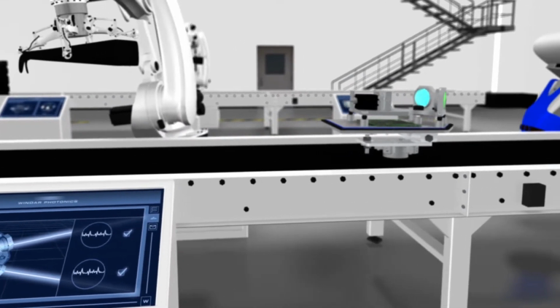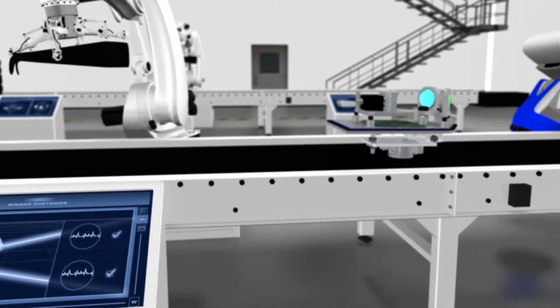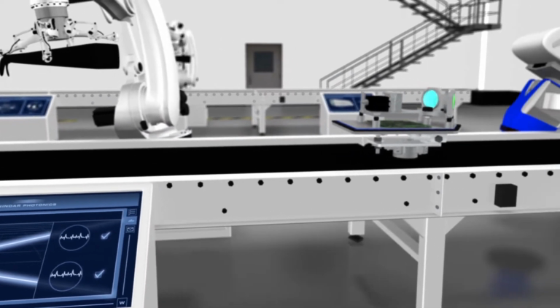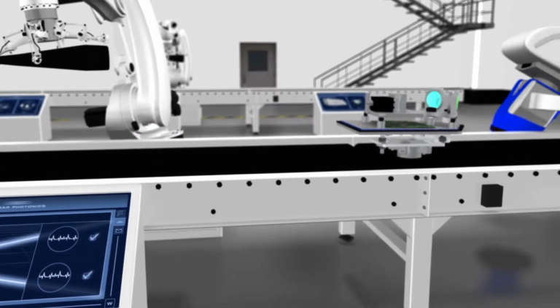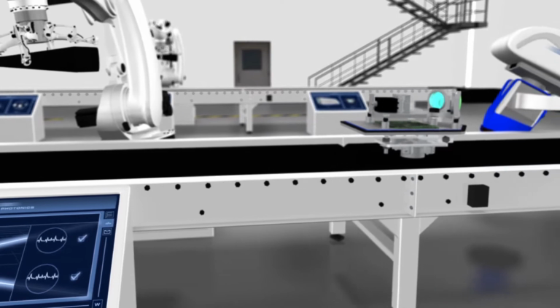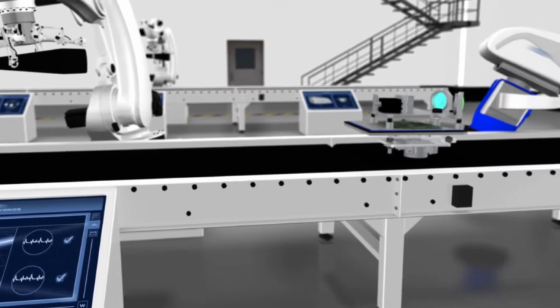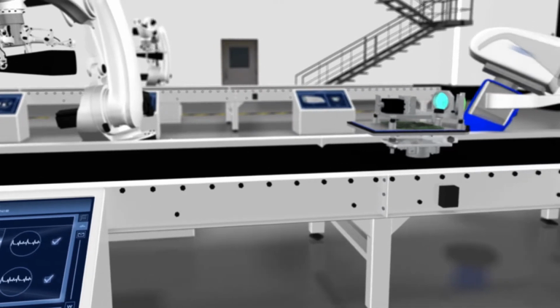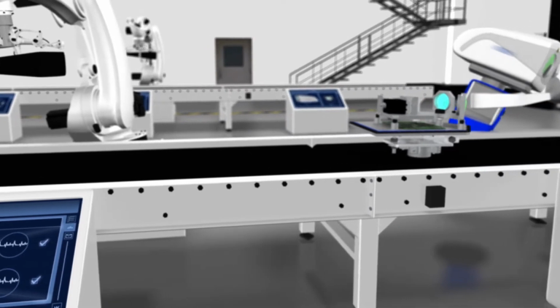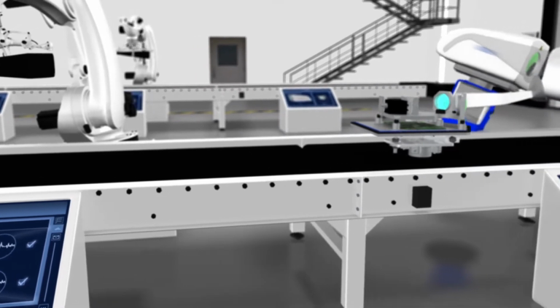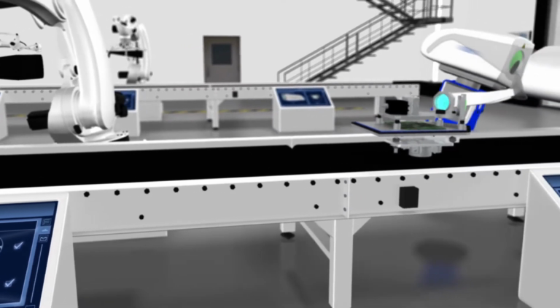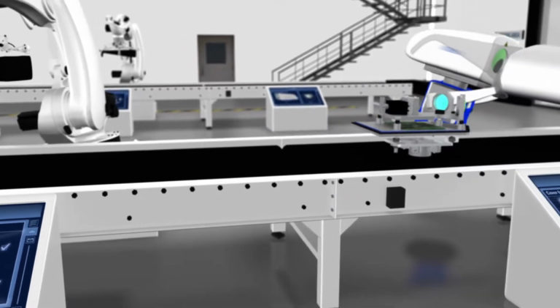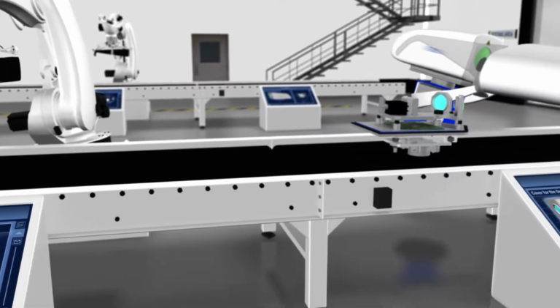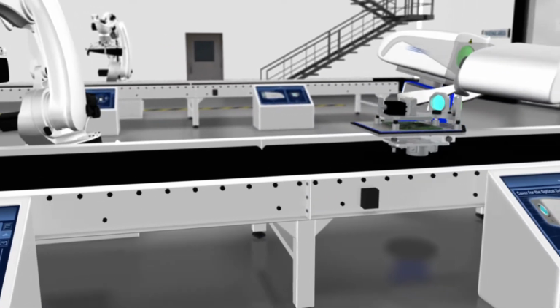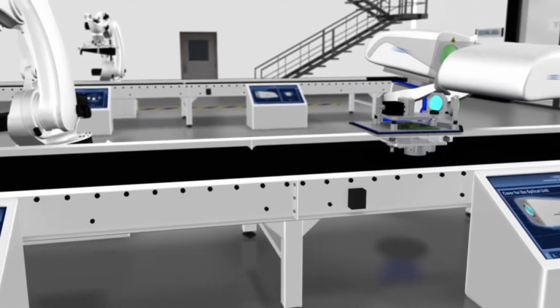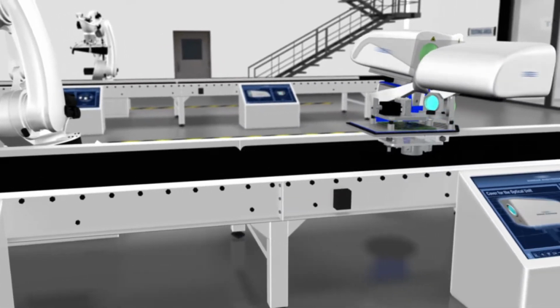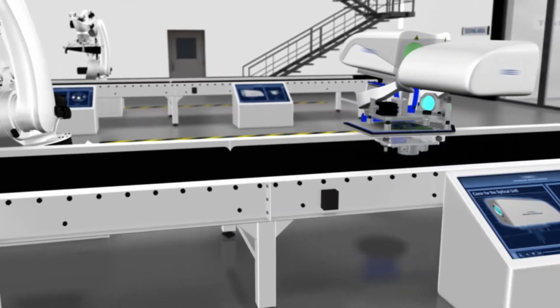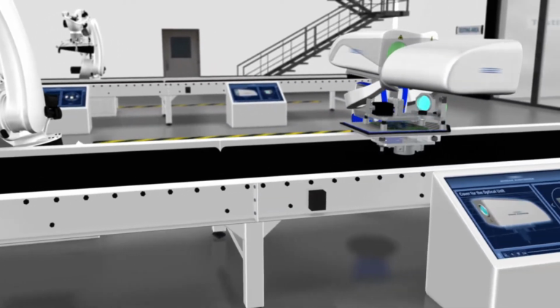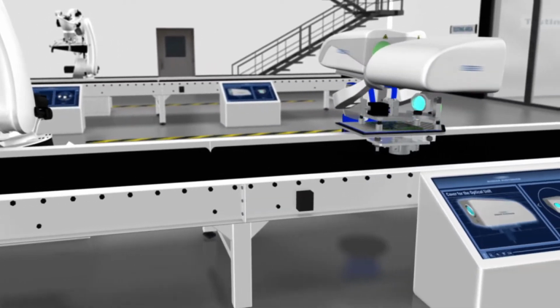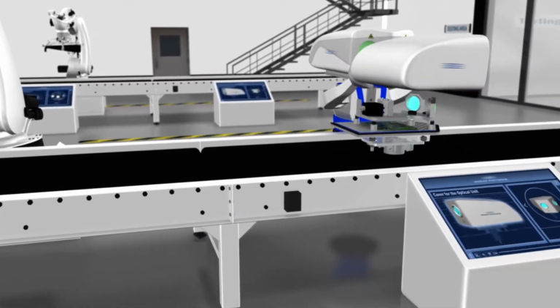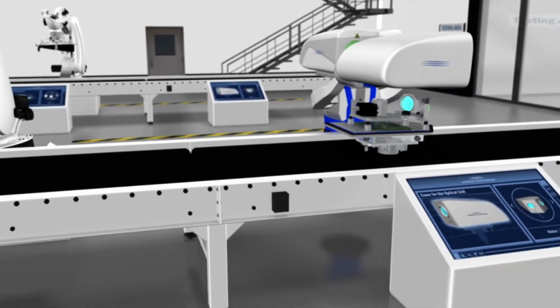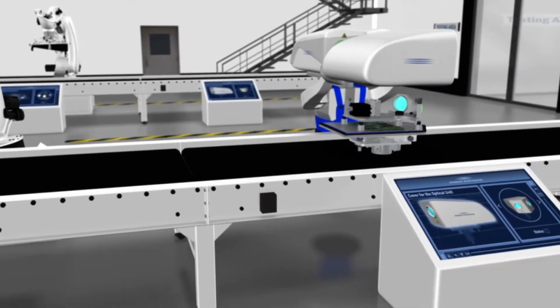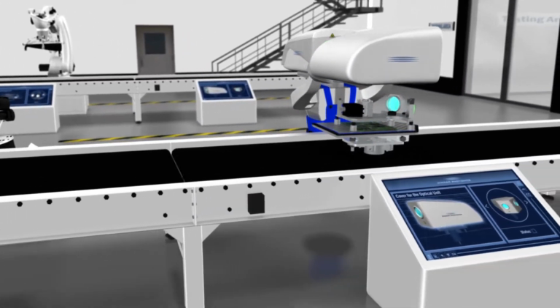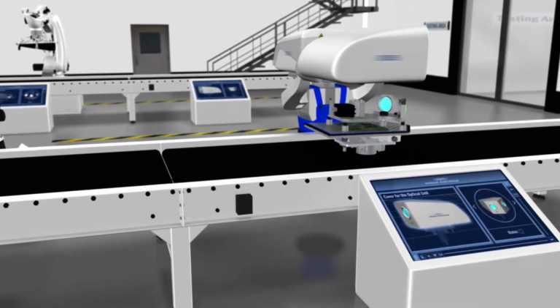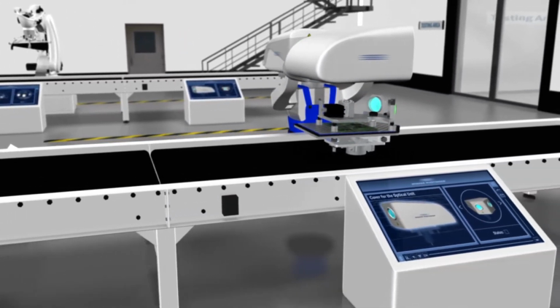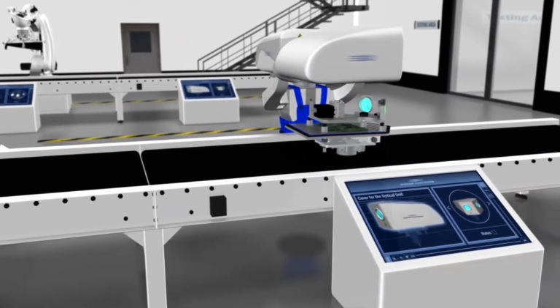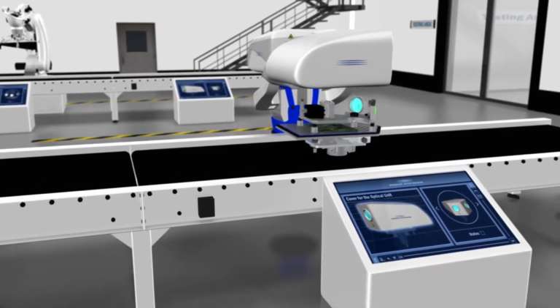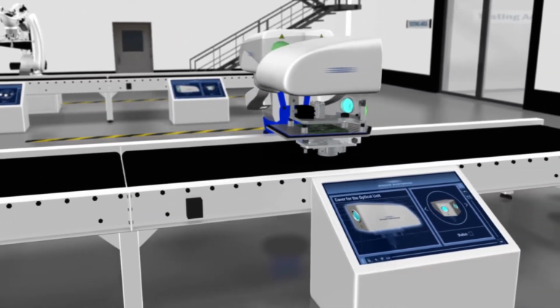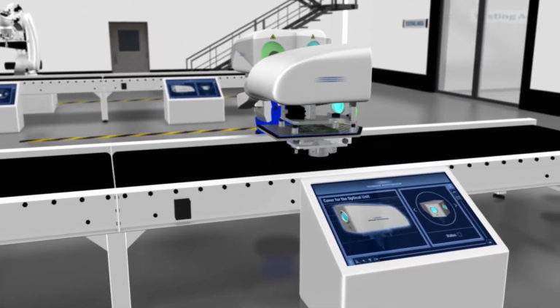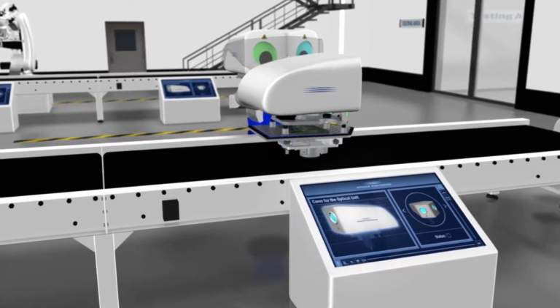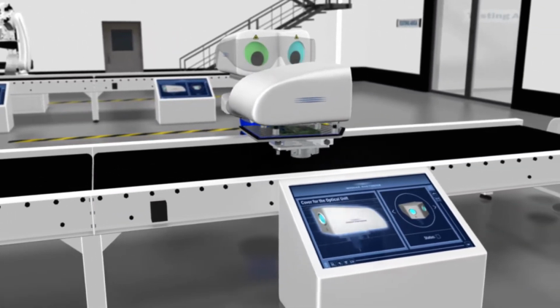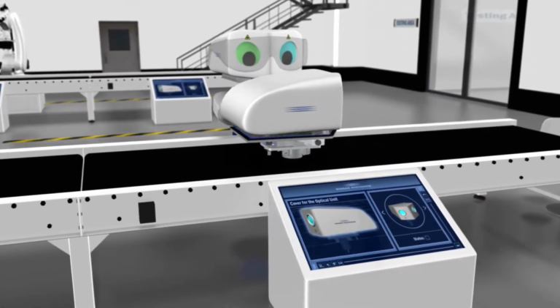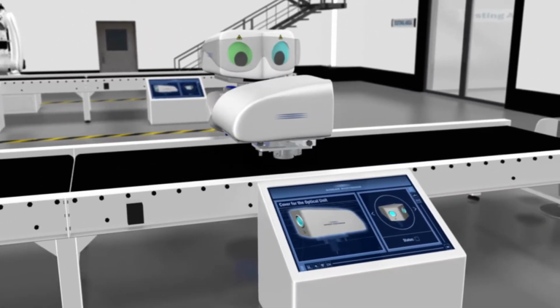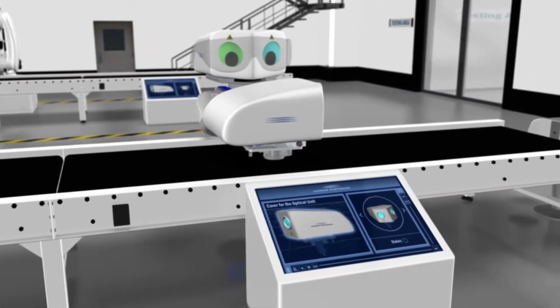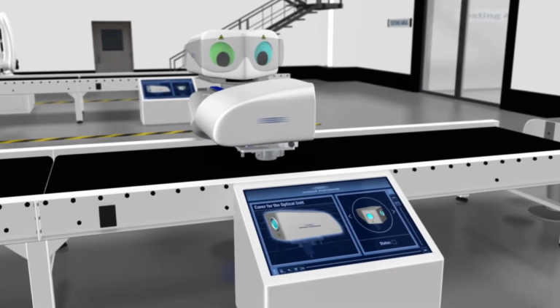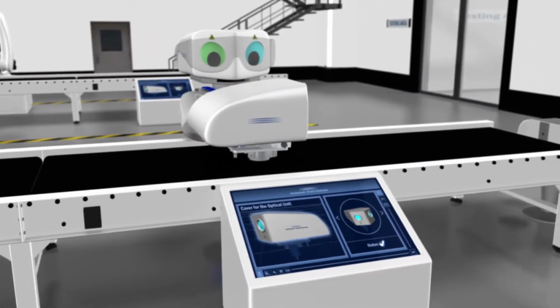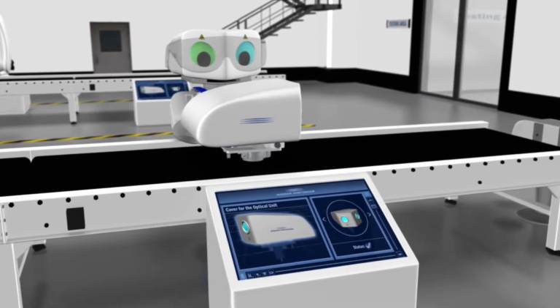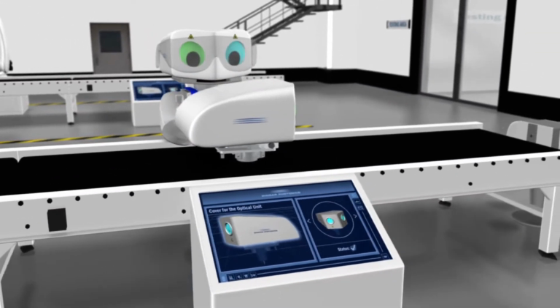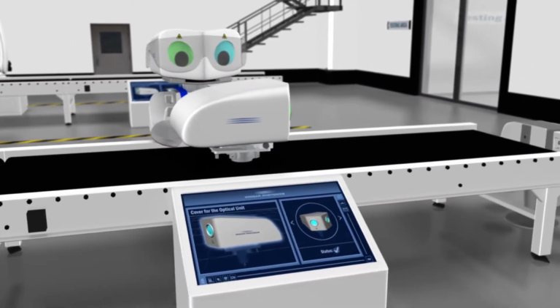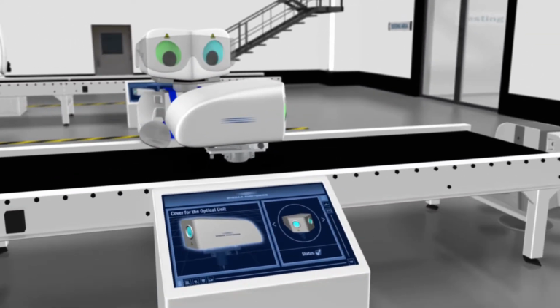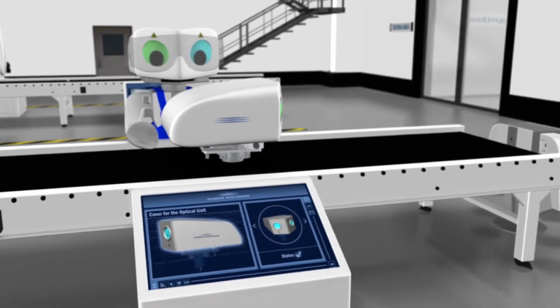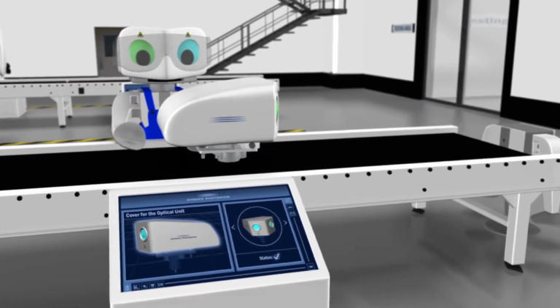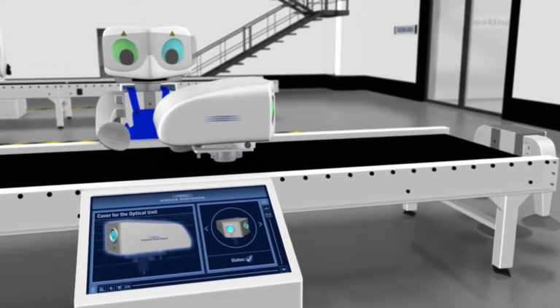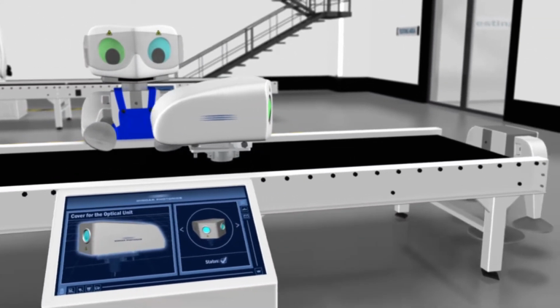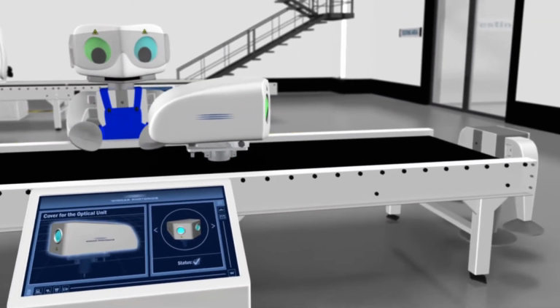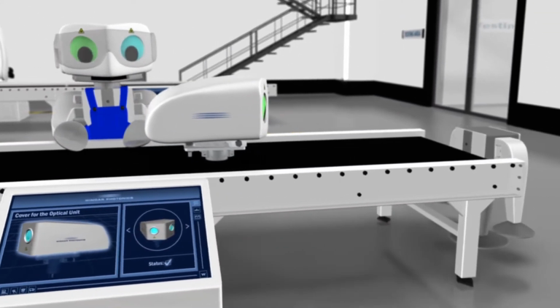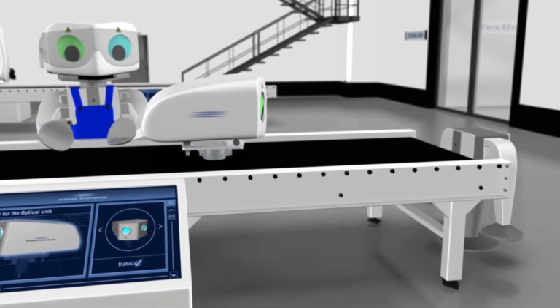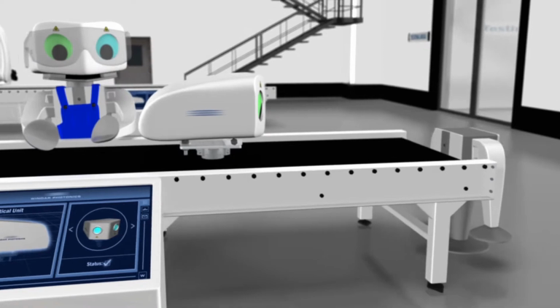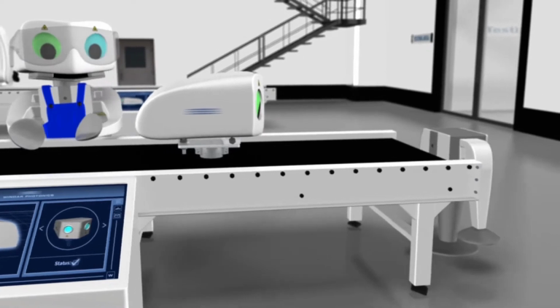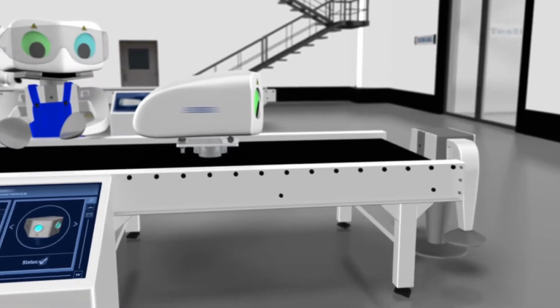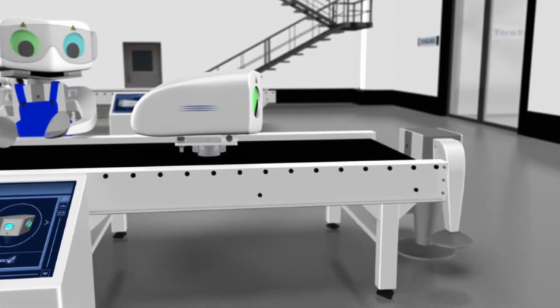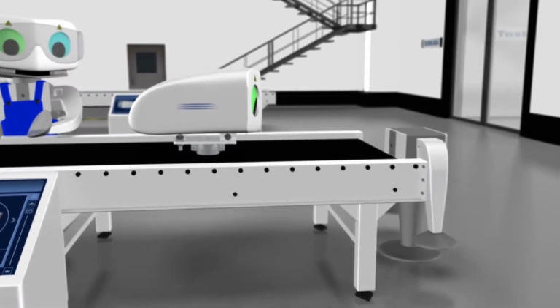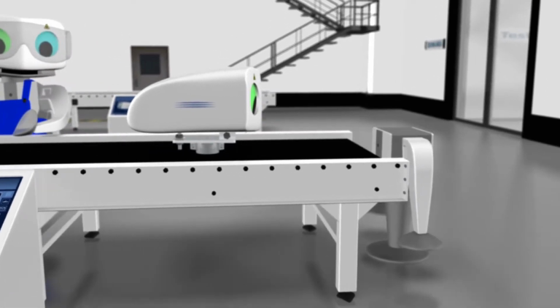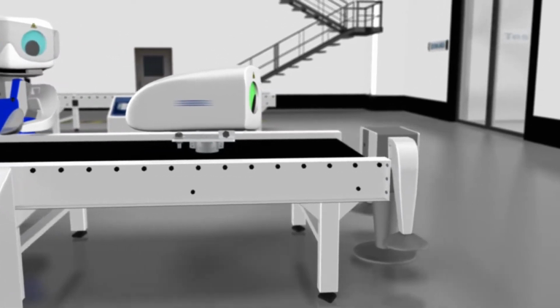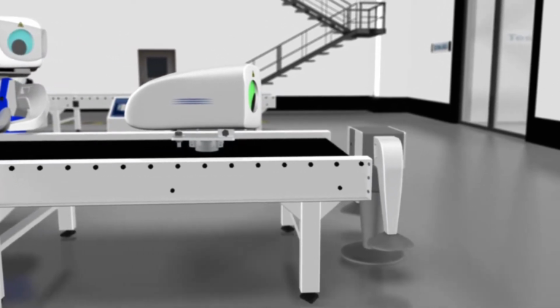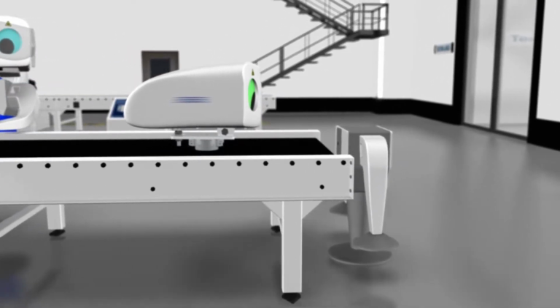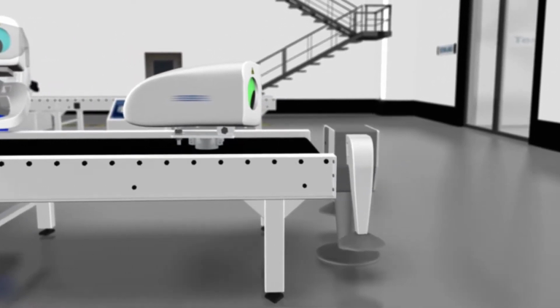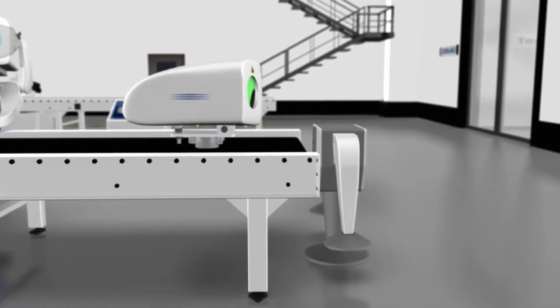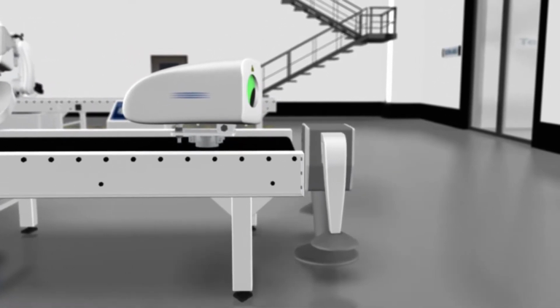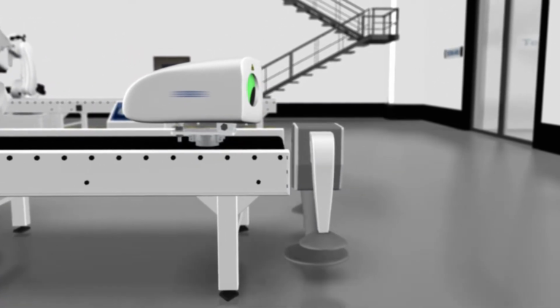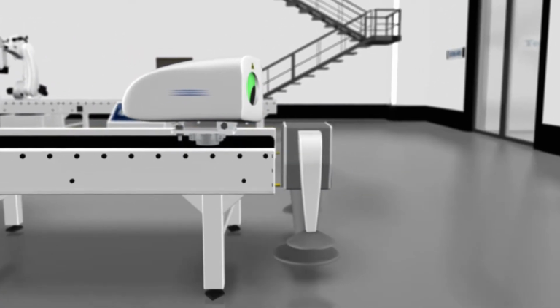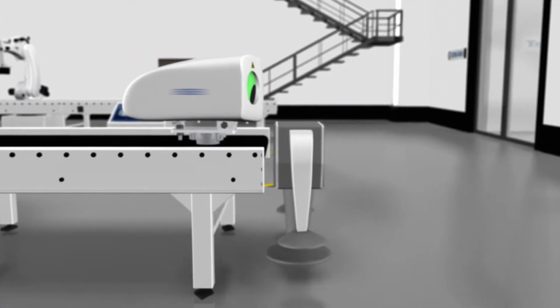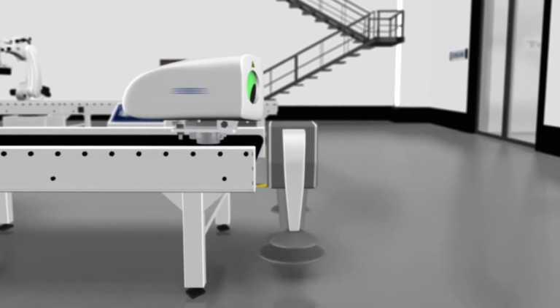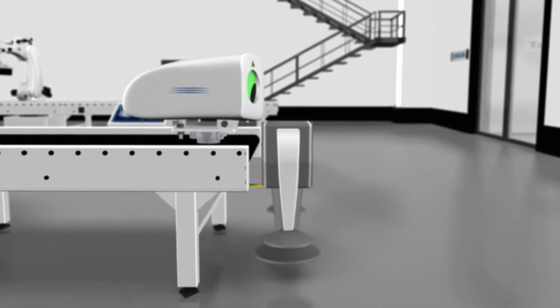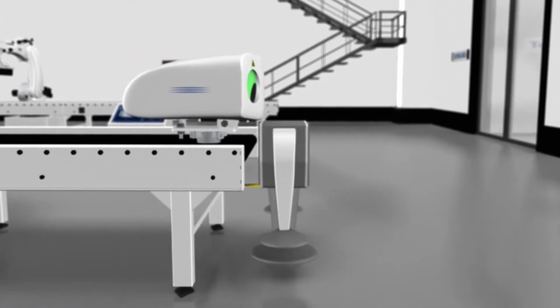Finally, the cover for the LiDAR is put on the unit, so that we are certain that all vital components are kept safe and secure.